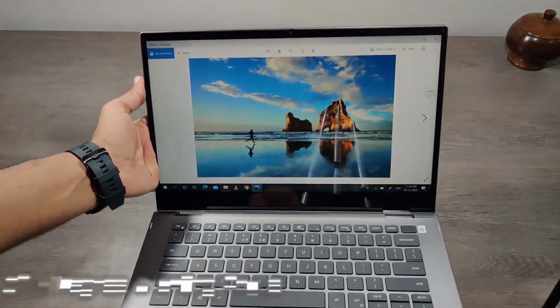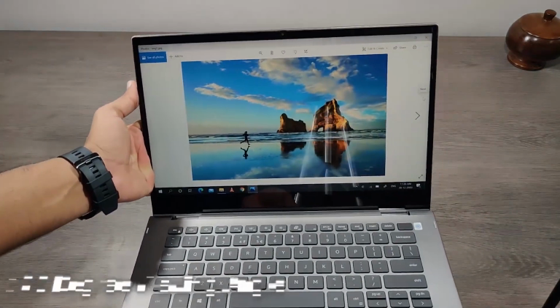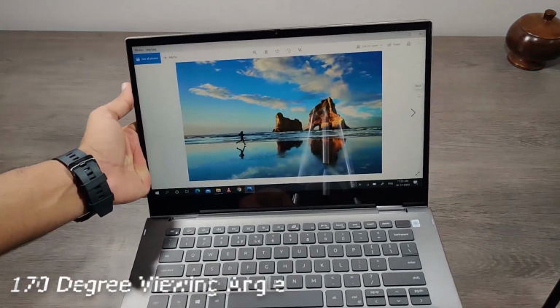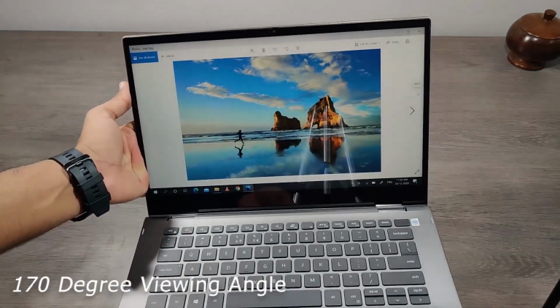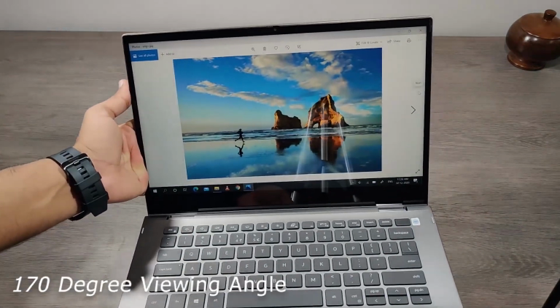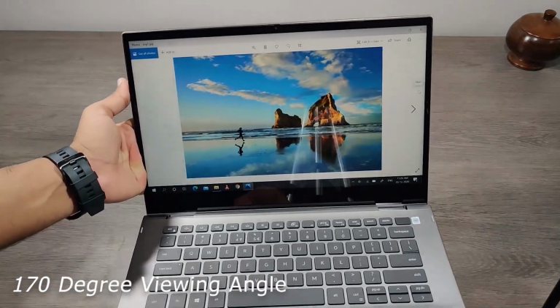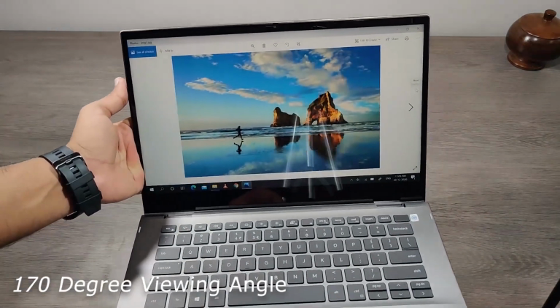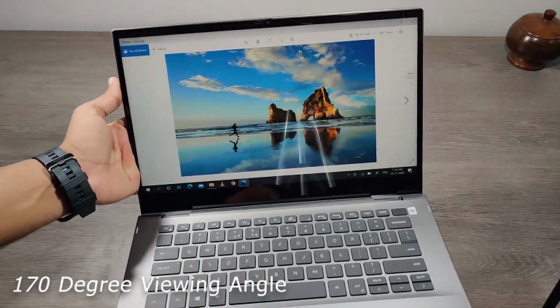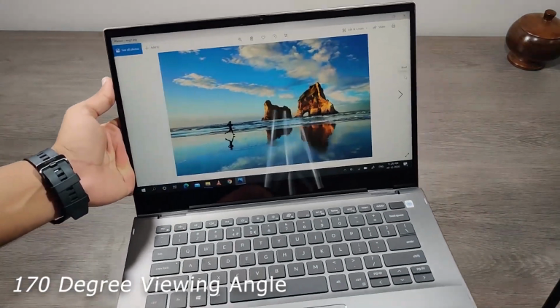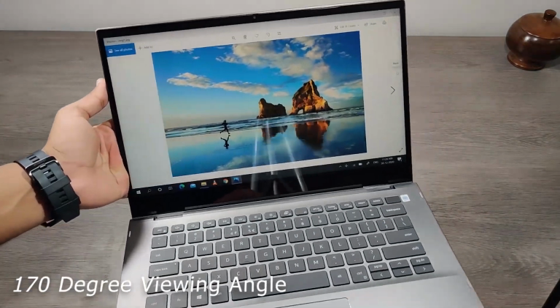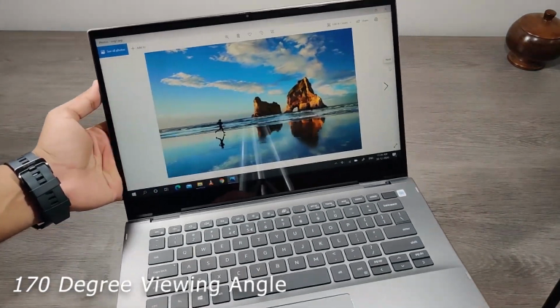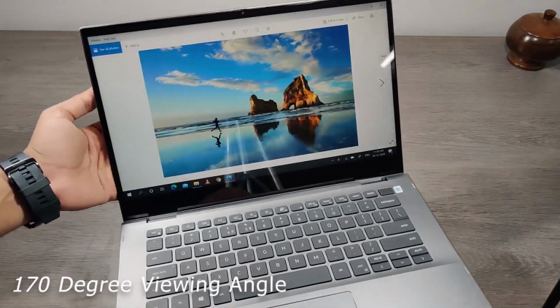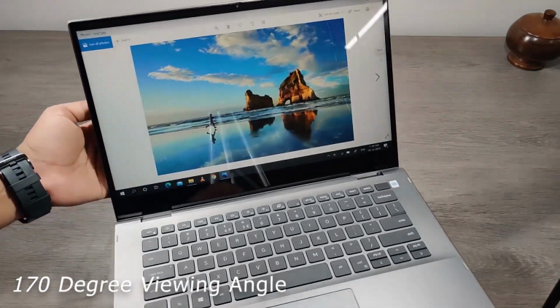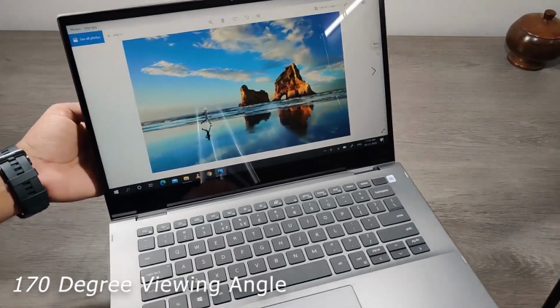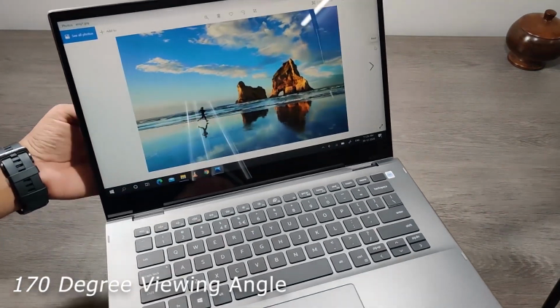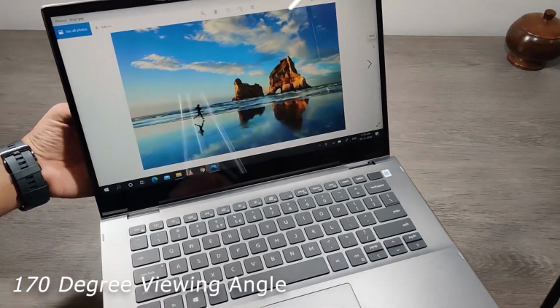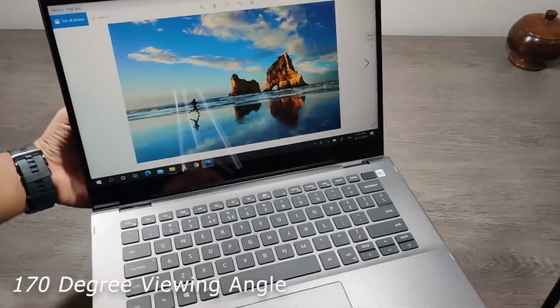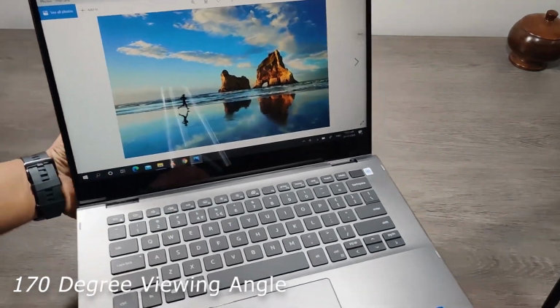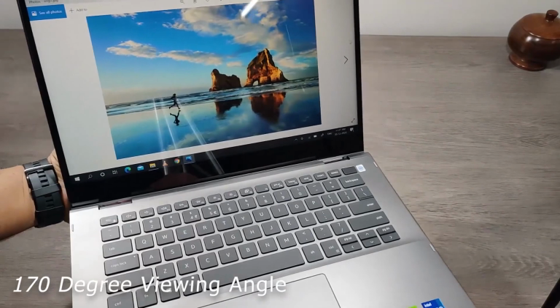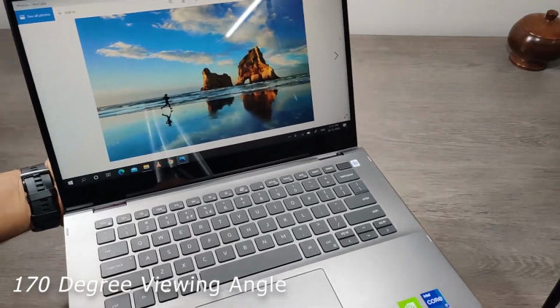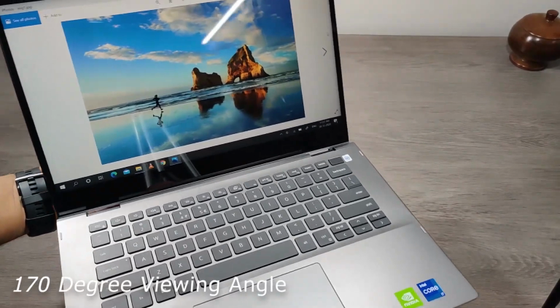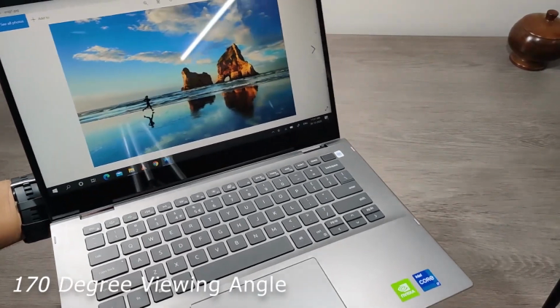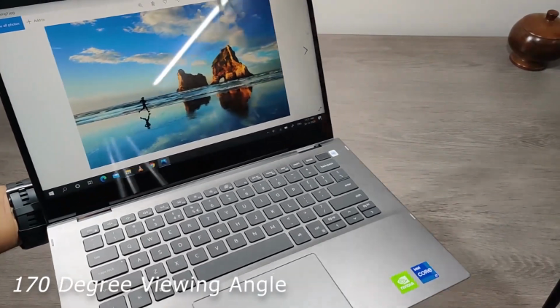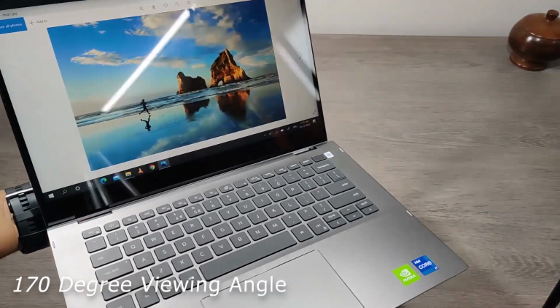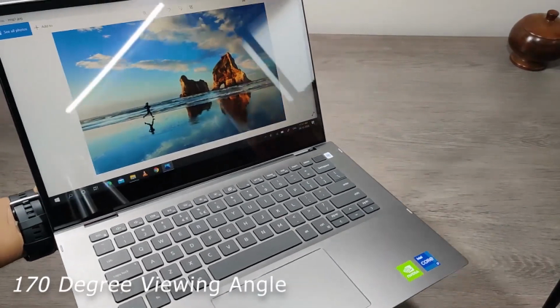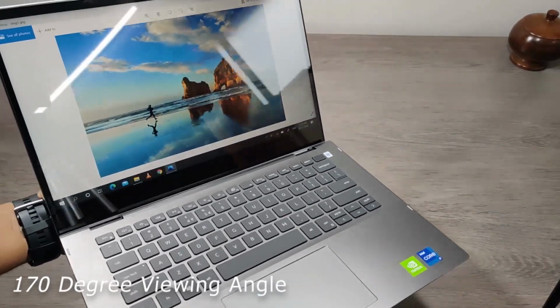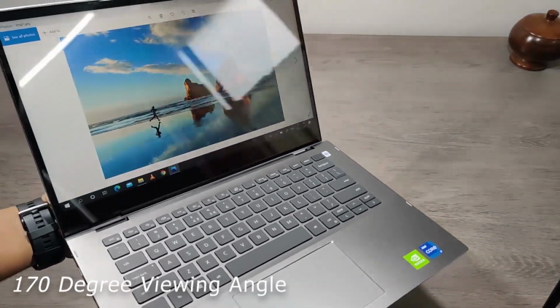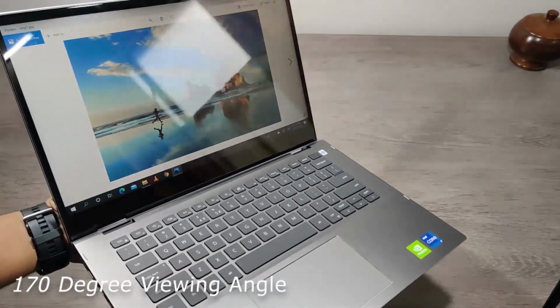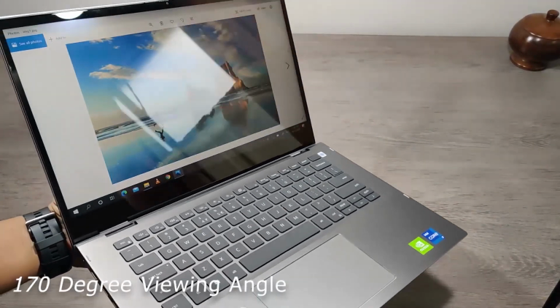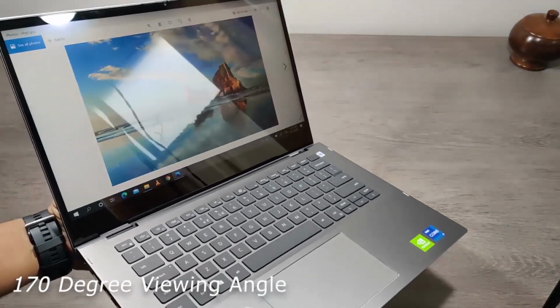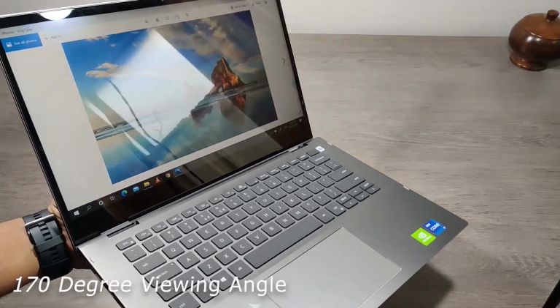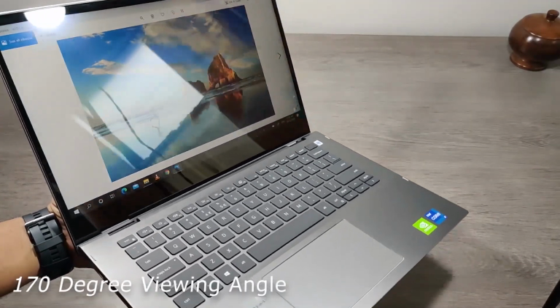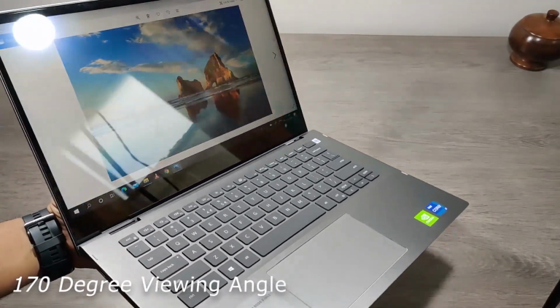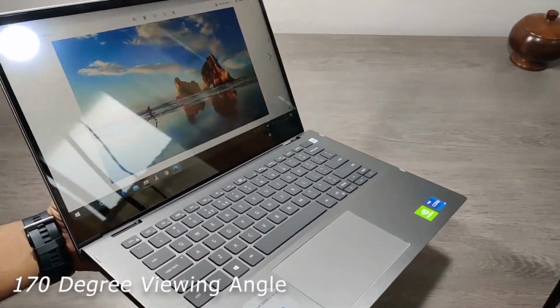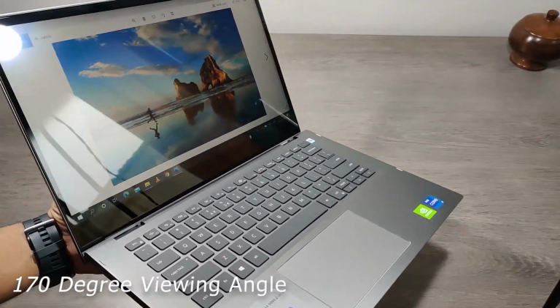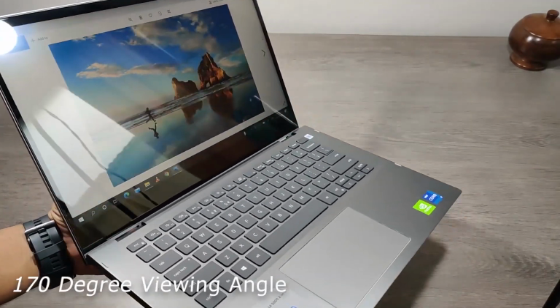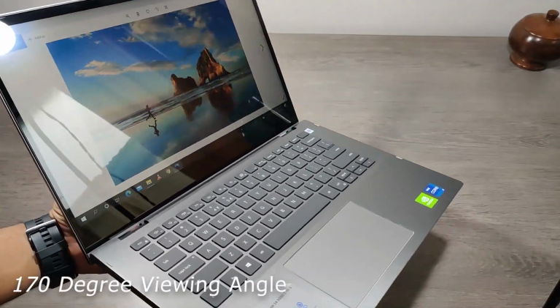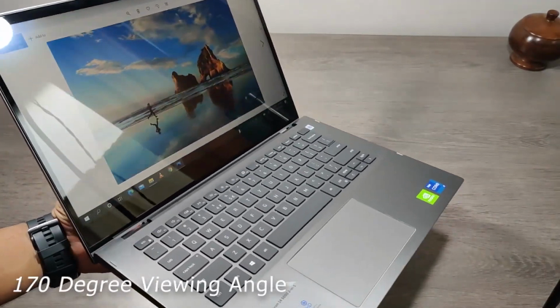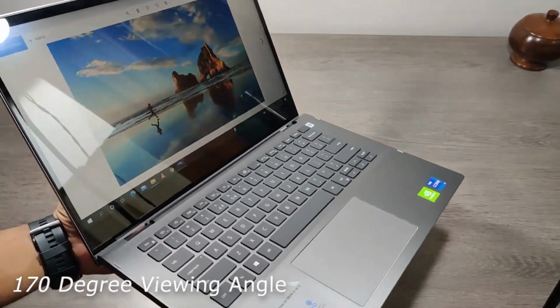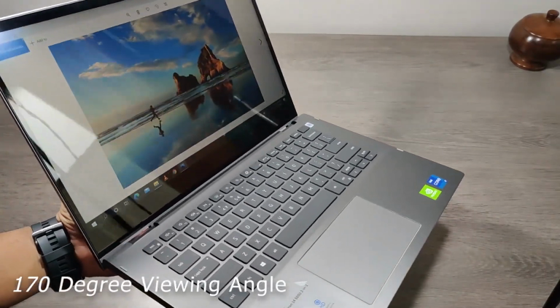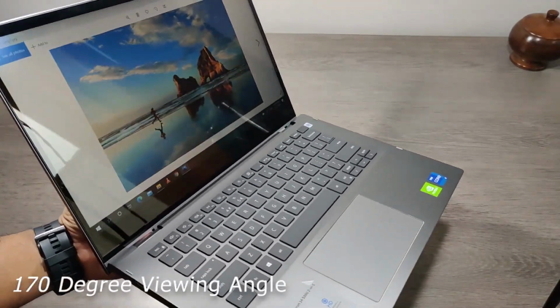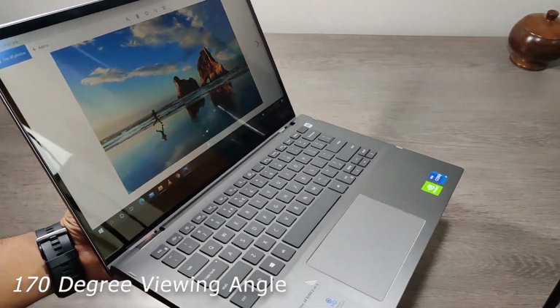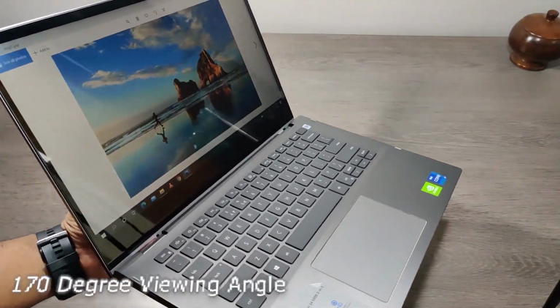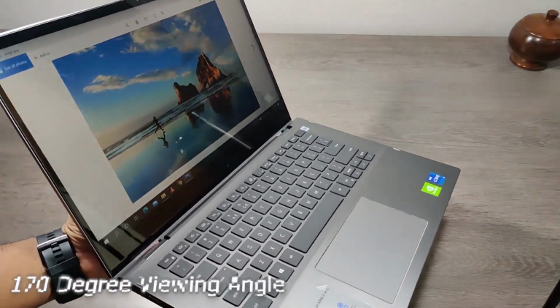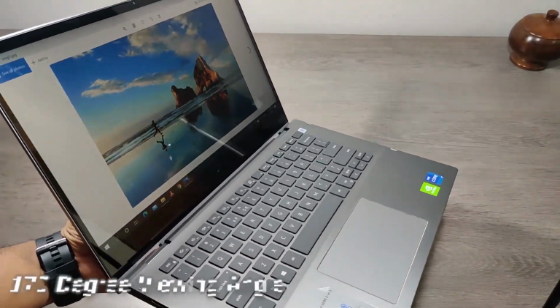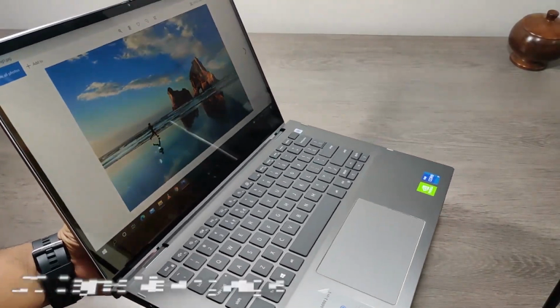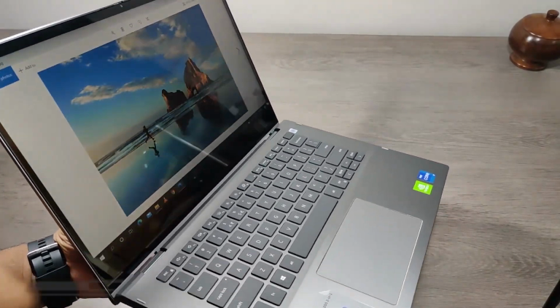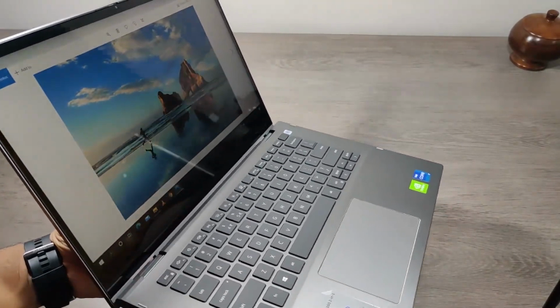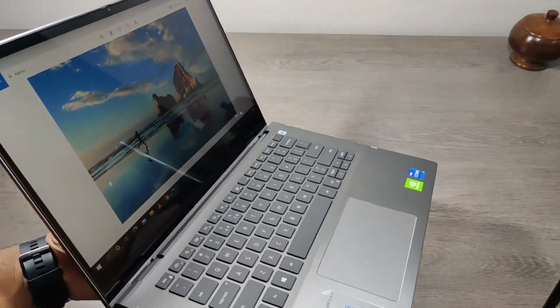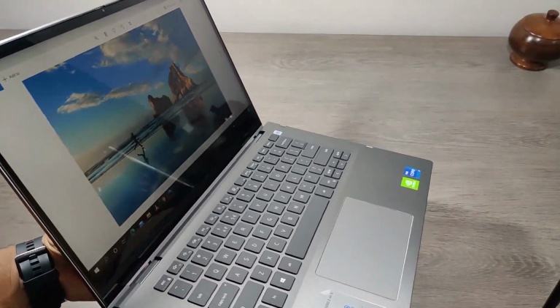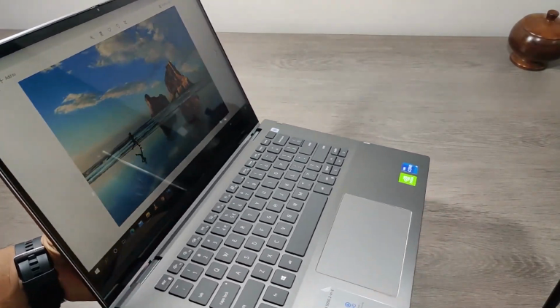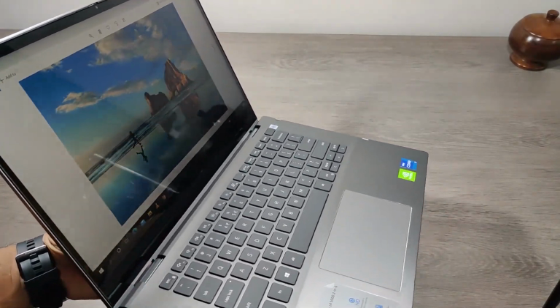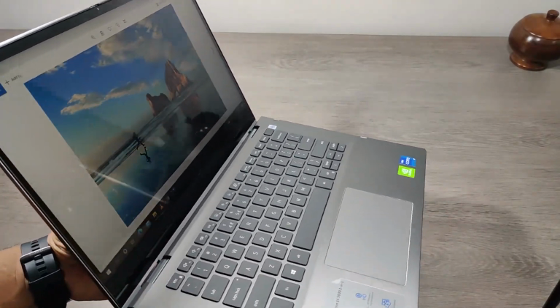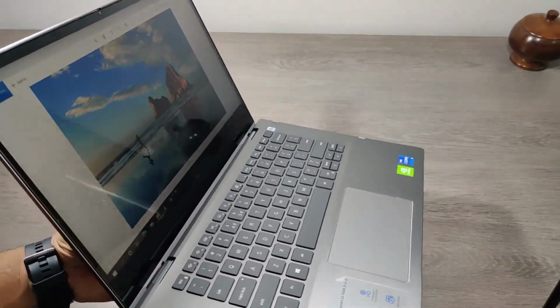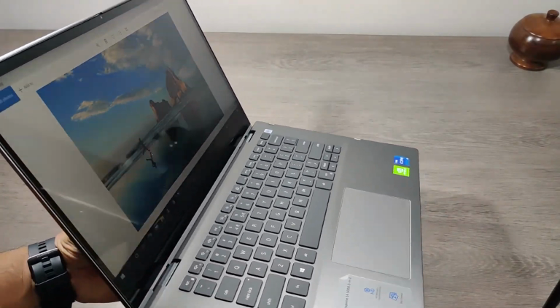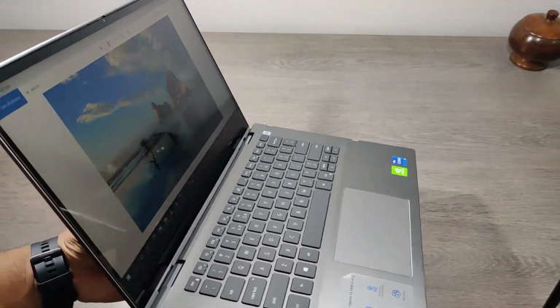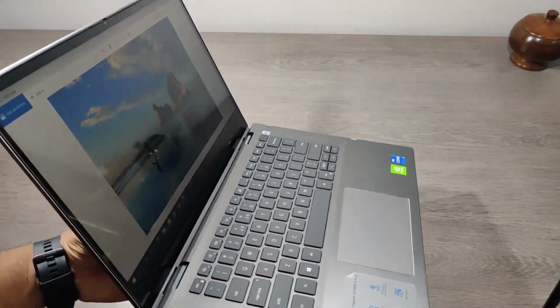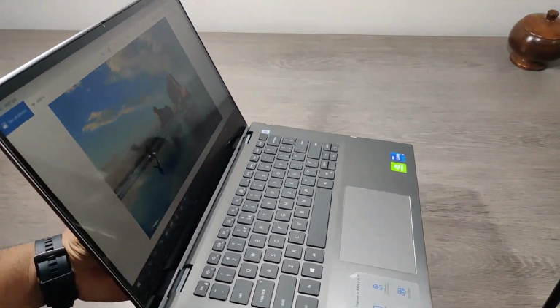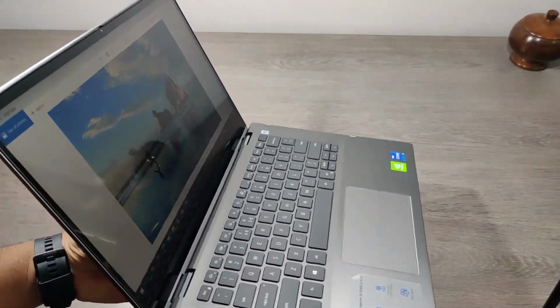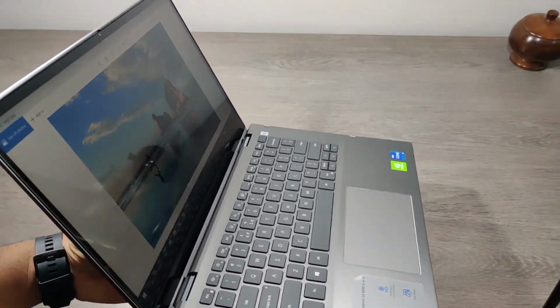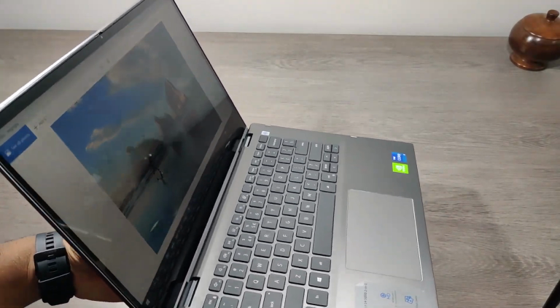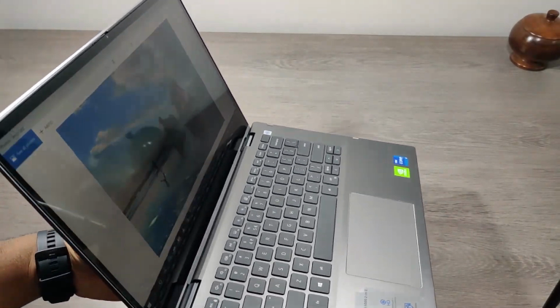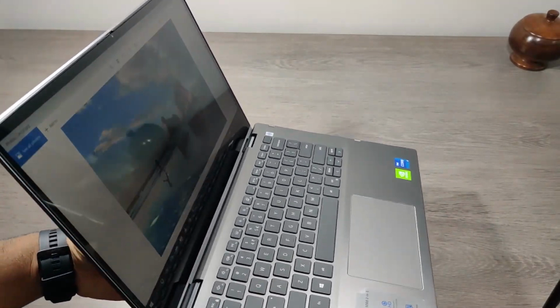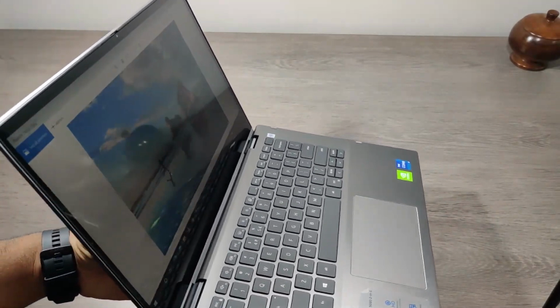The viewing angles of this full HD display are nearly 170 degrees and the colors are also vibrant.